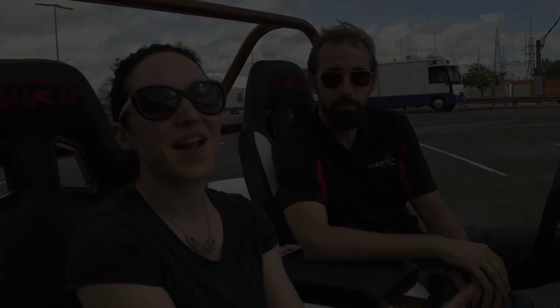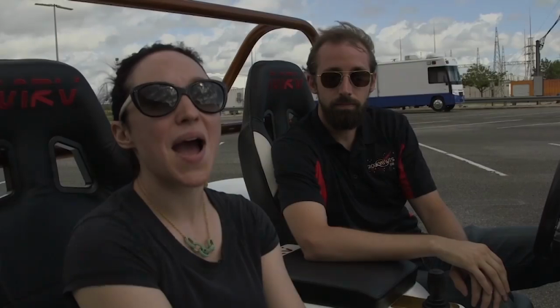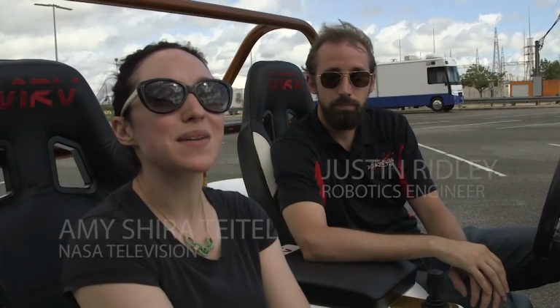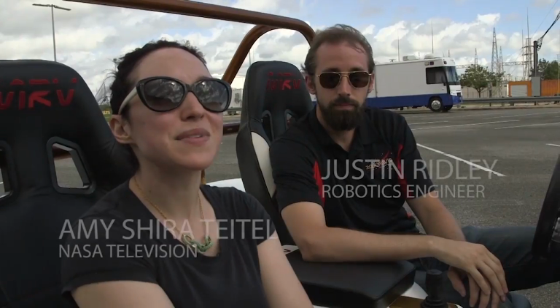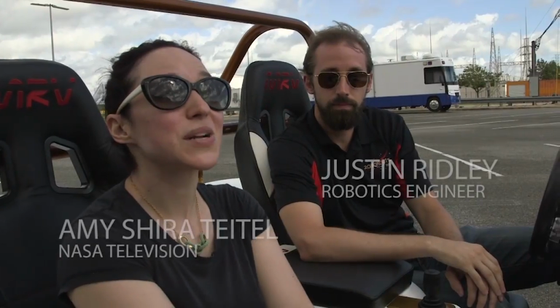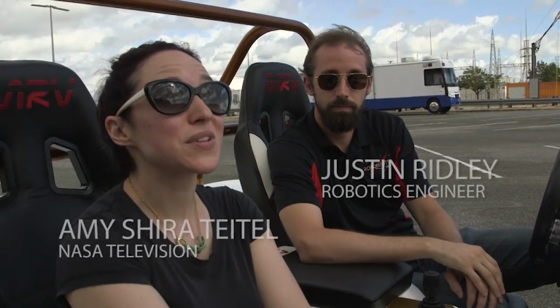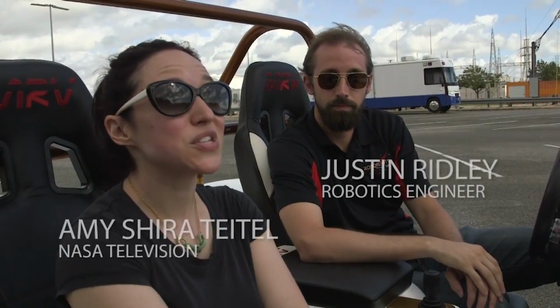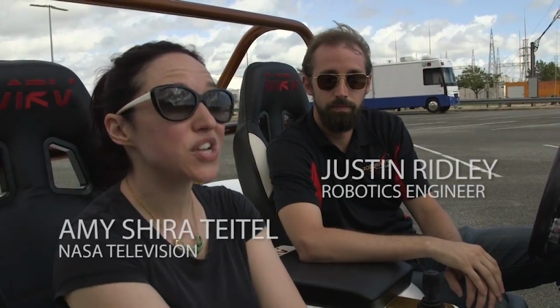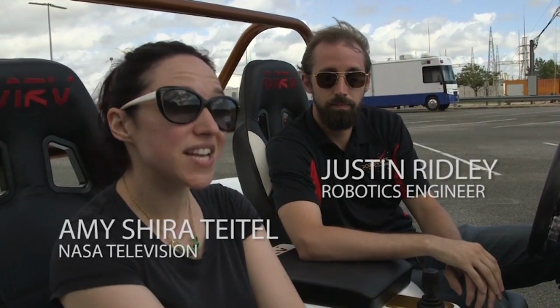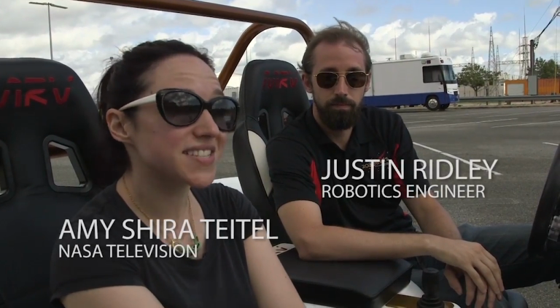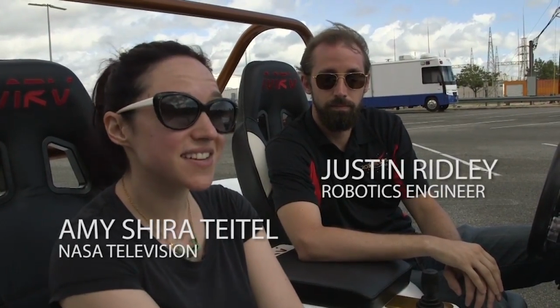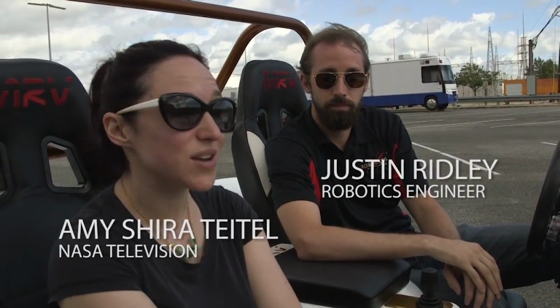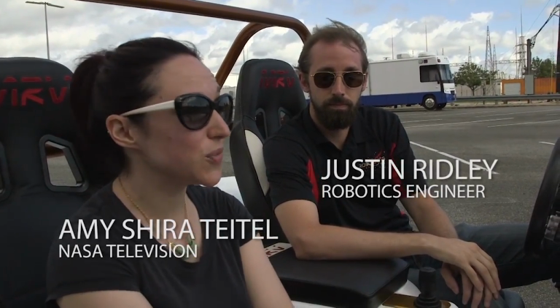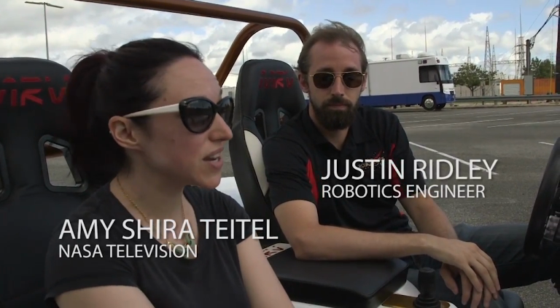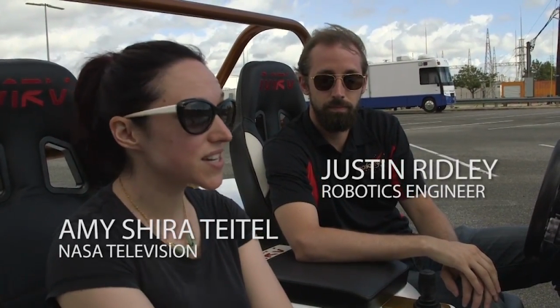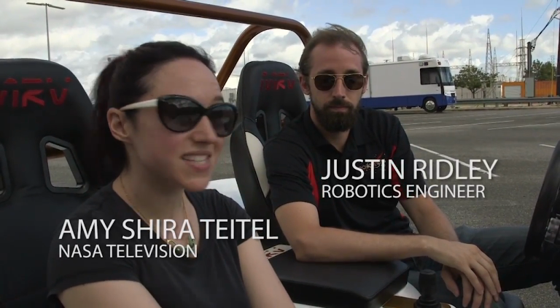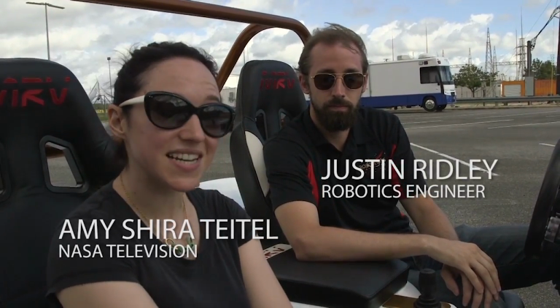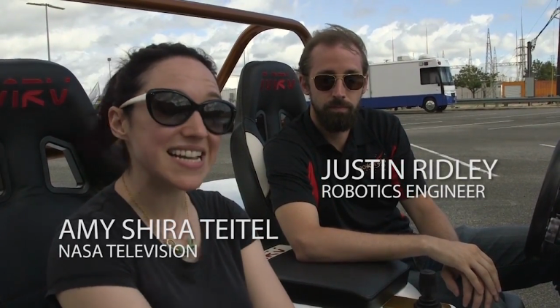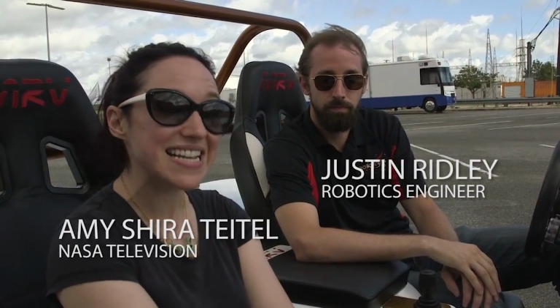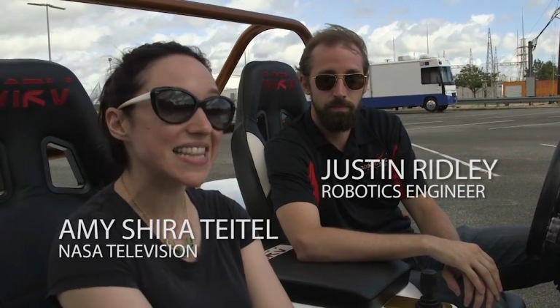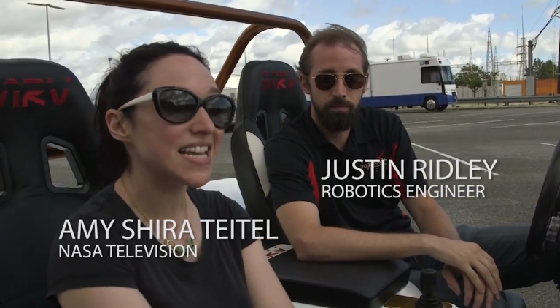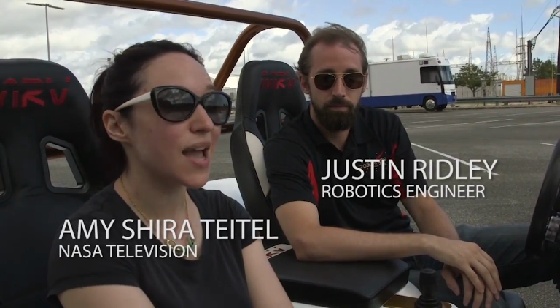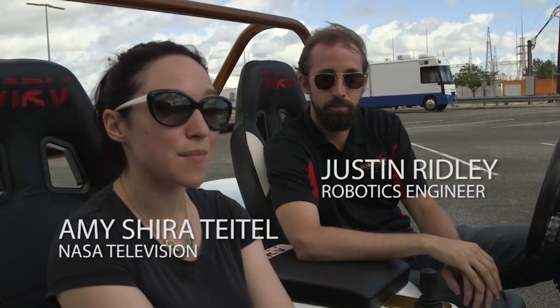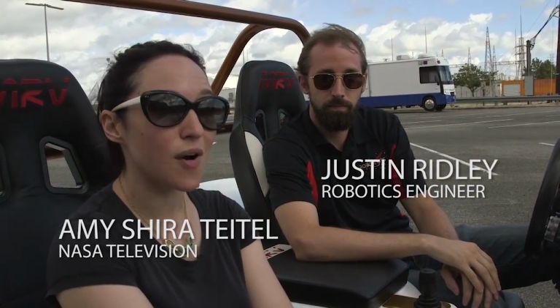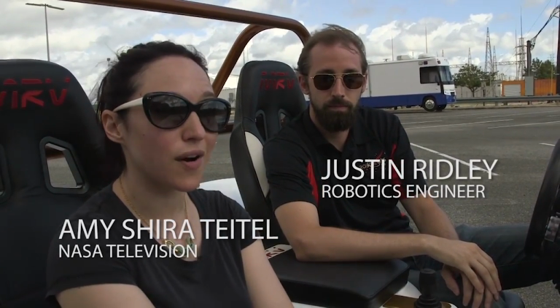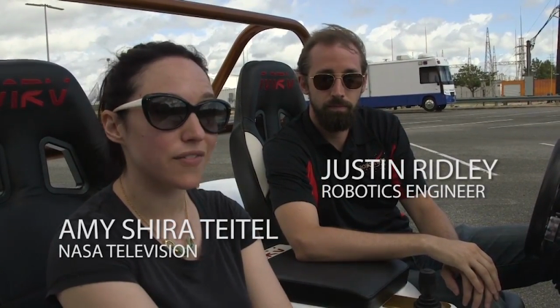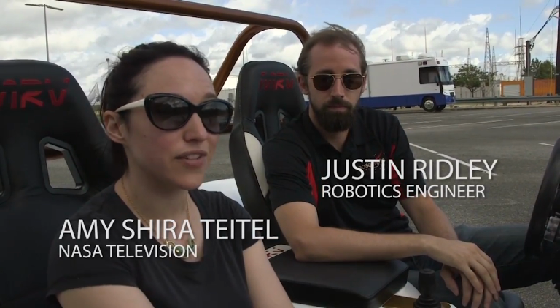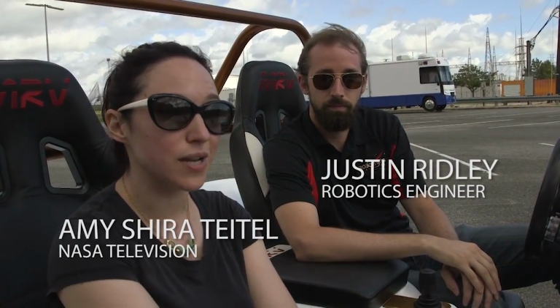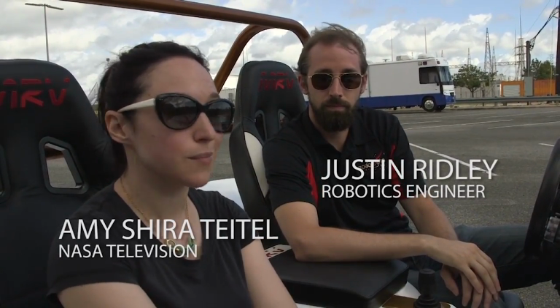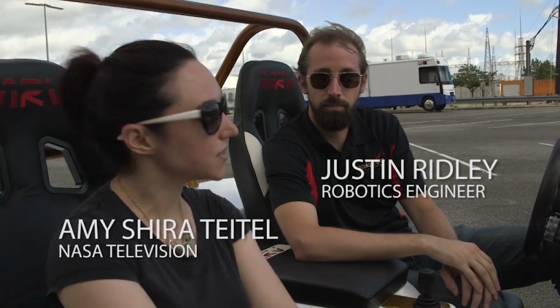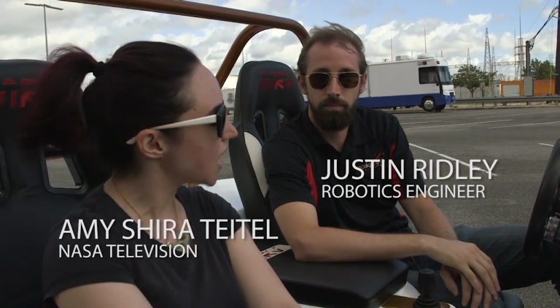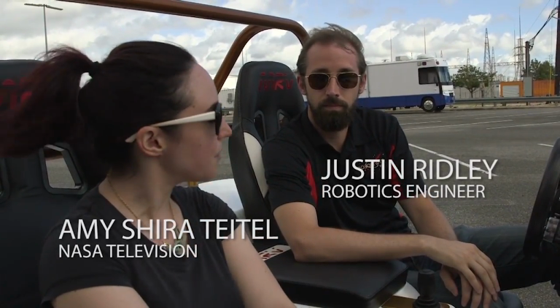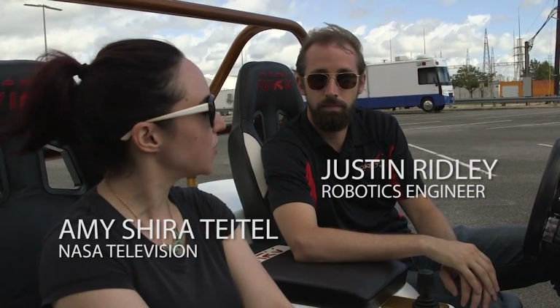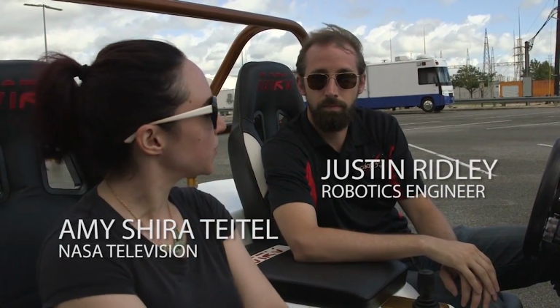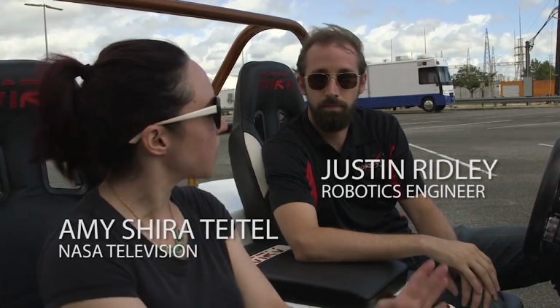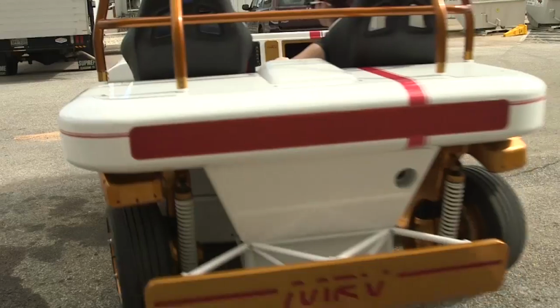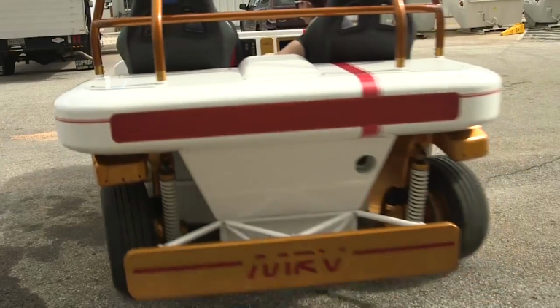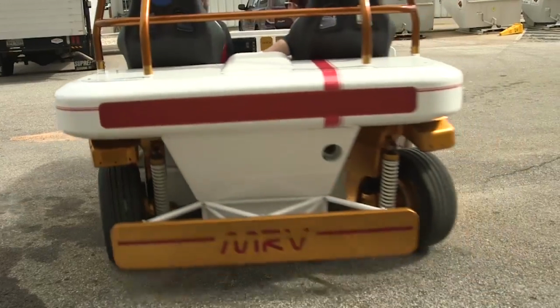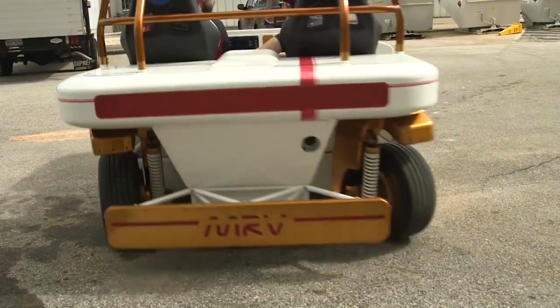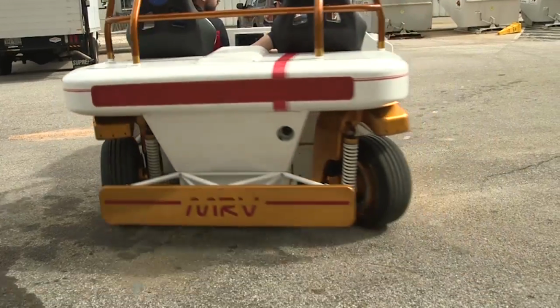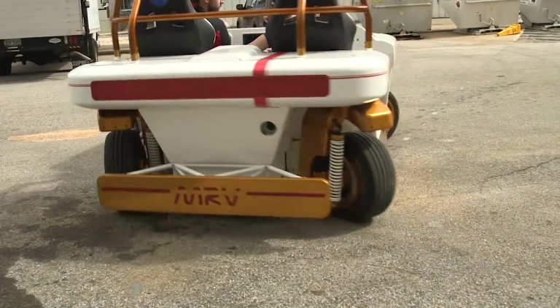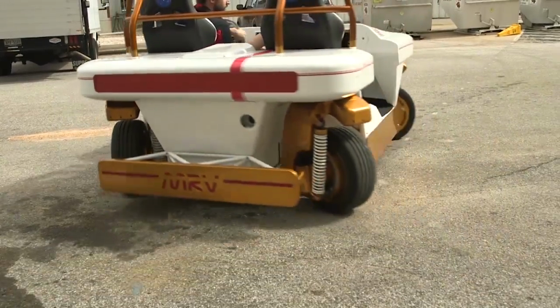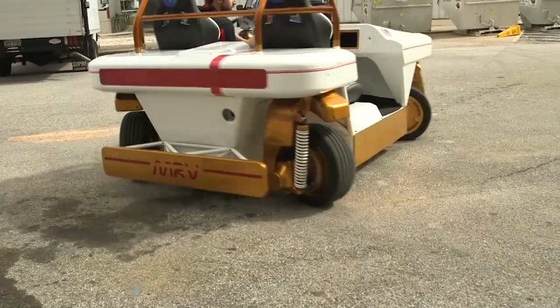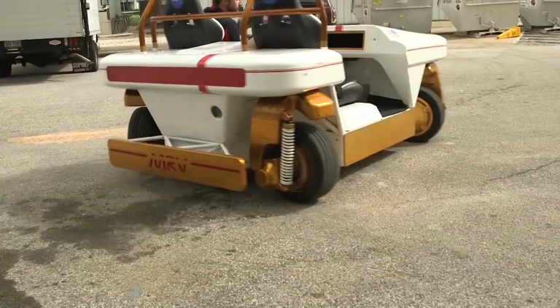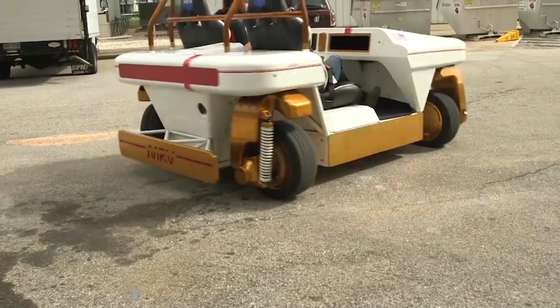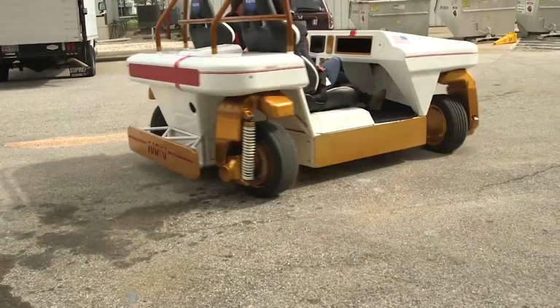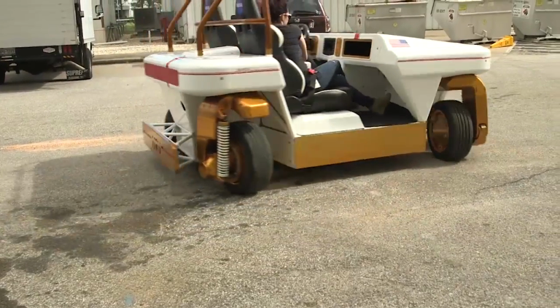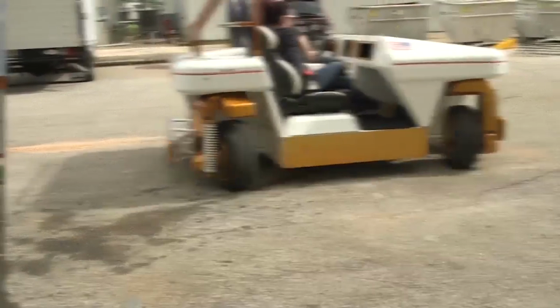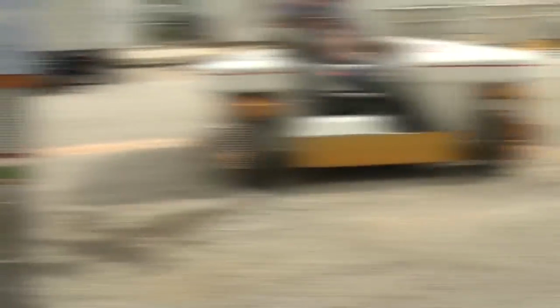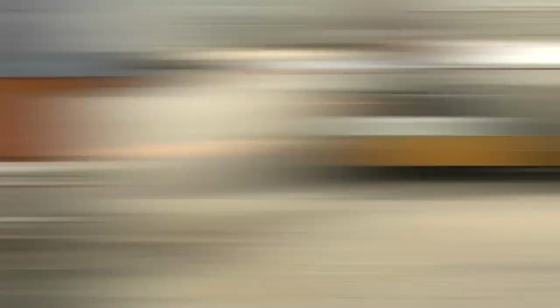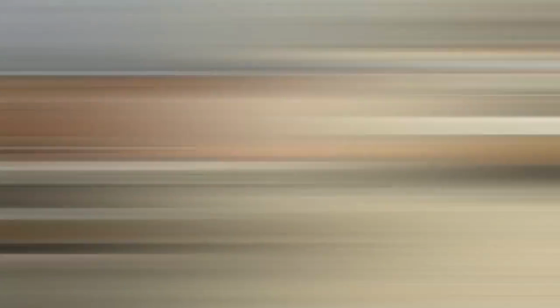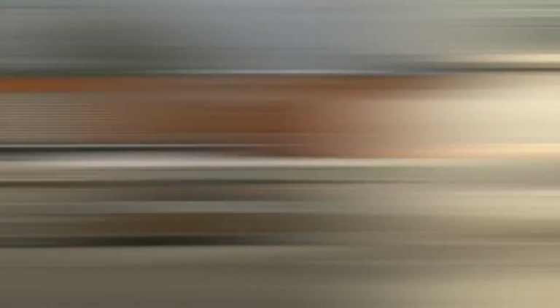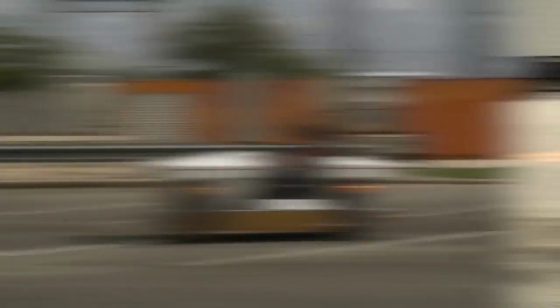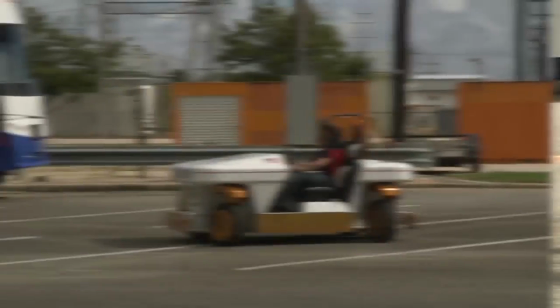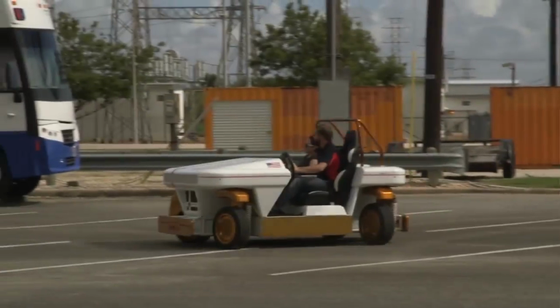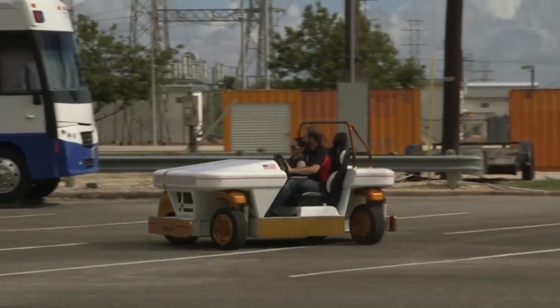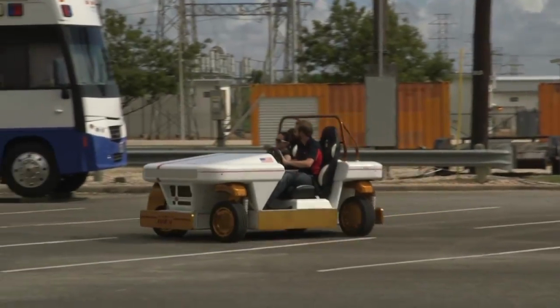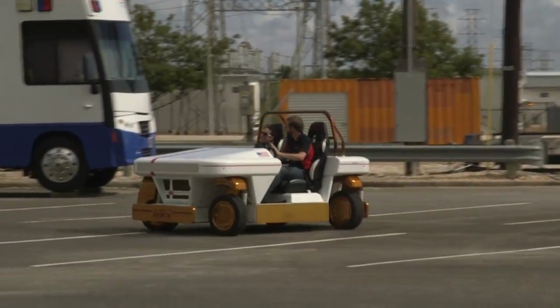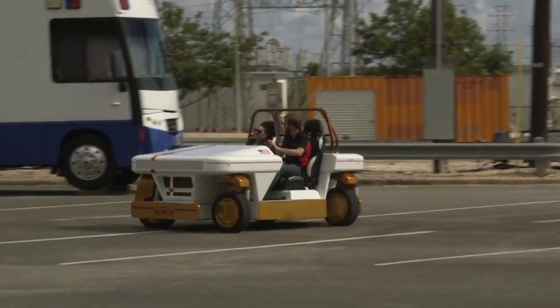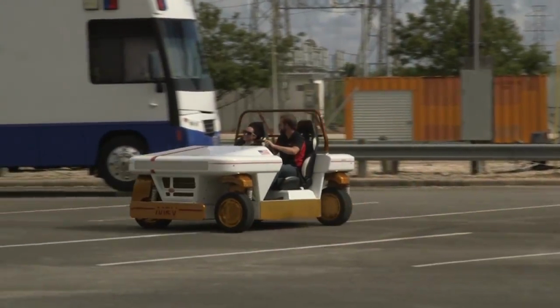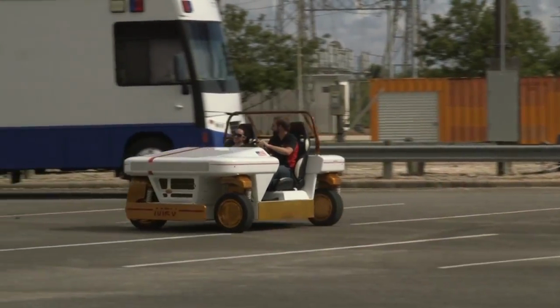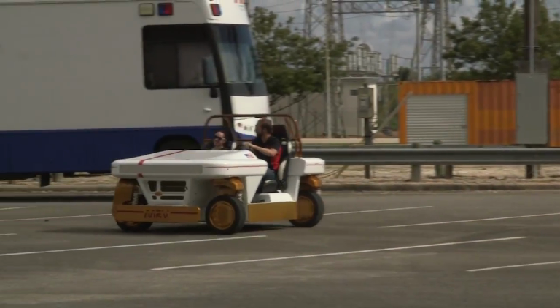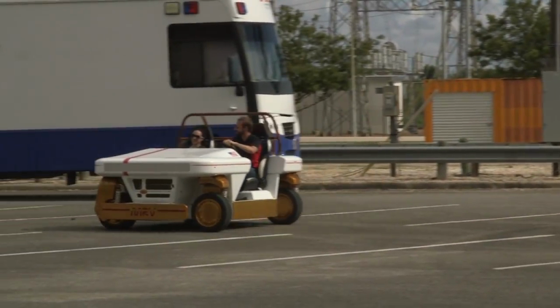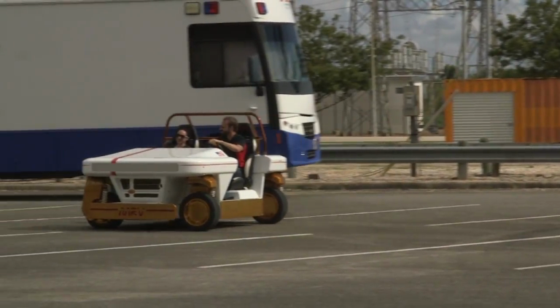I am here with Justin and we are sitting in the MRV. MRV stands for the Modular Robotic Vehicle.